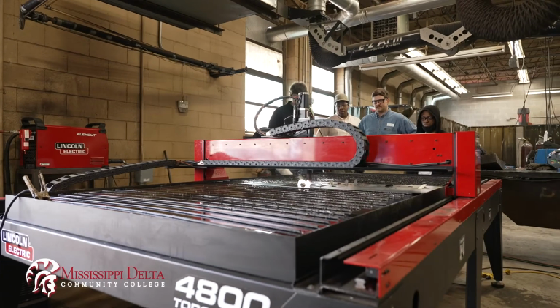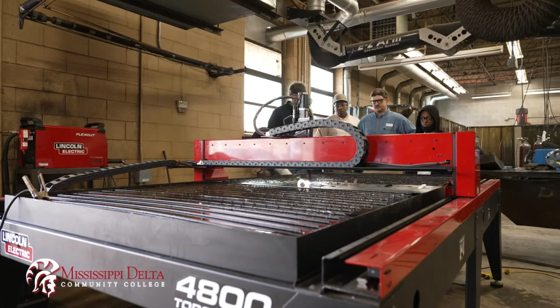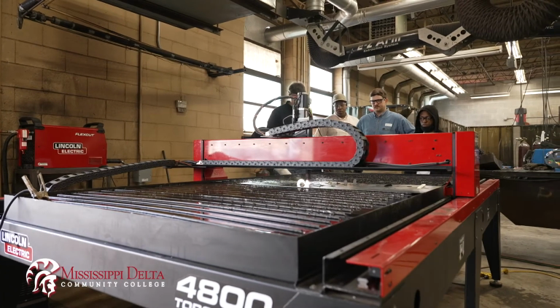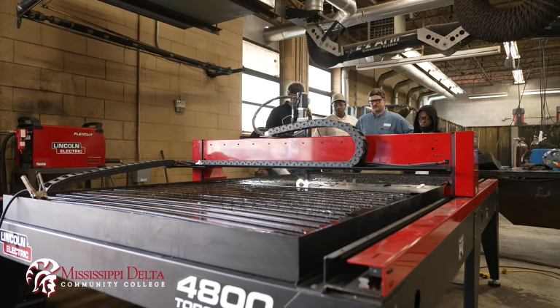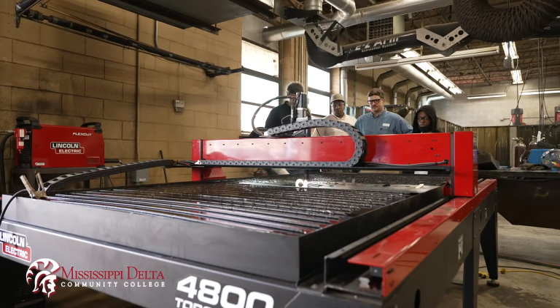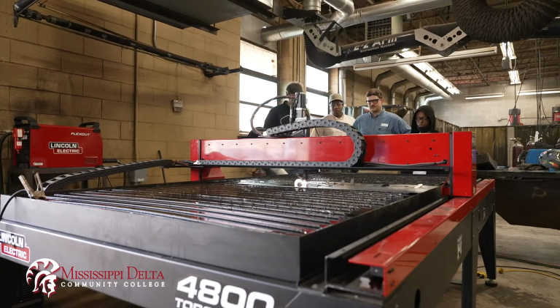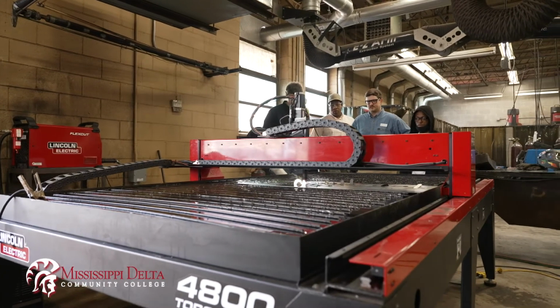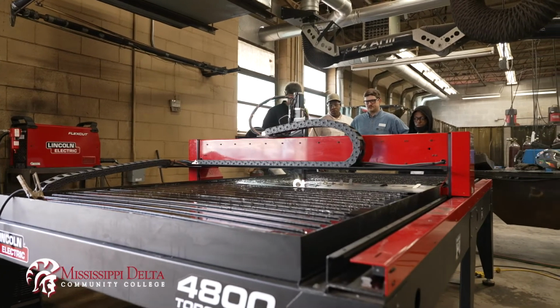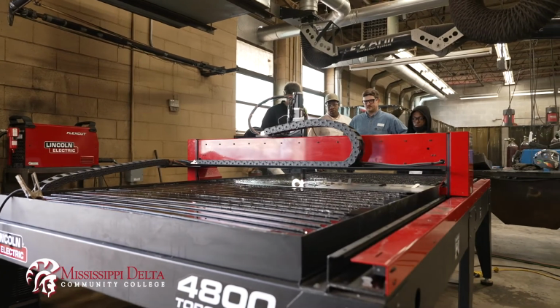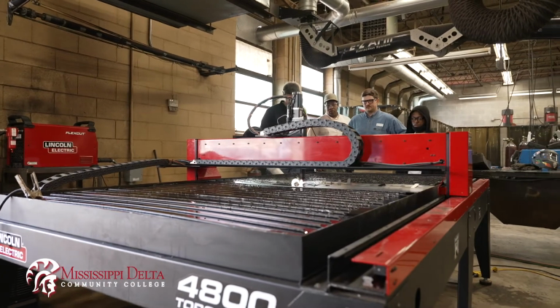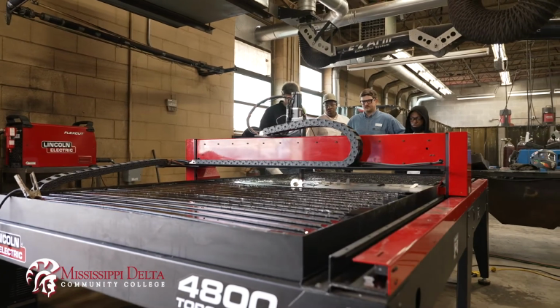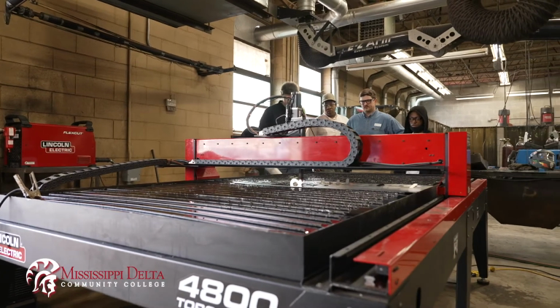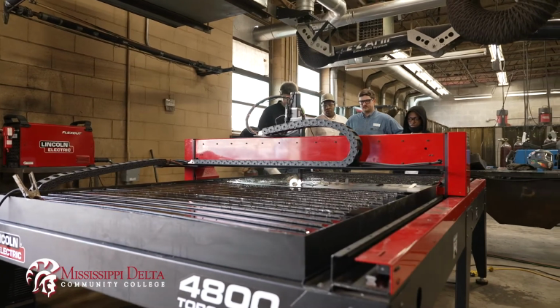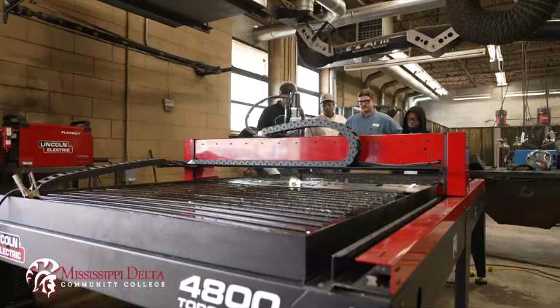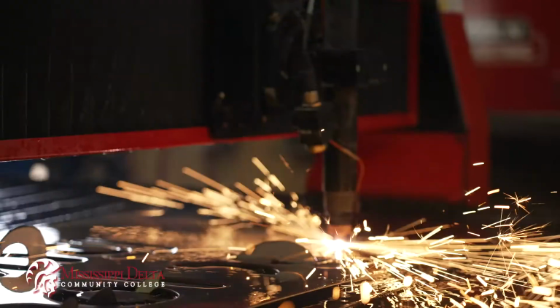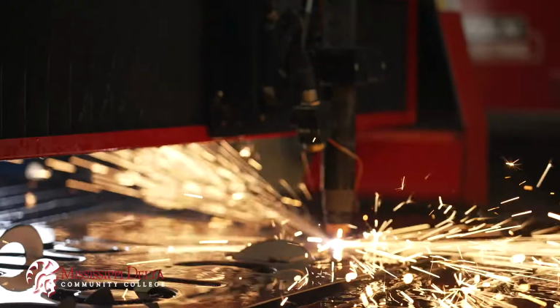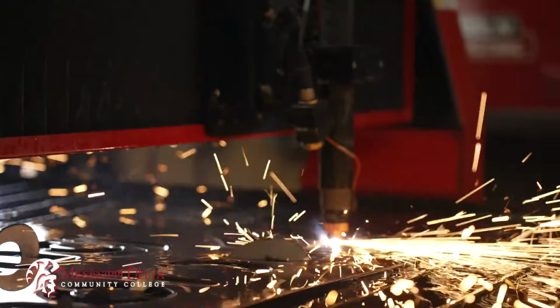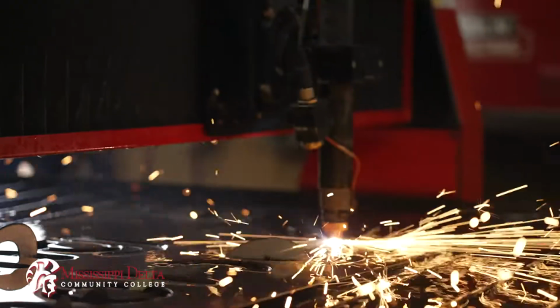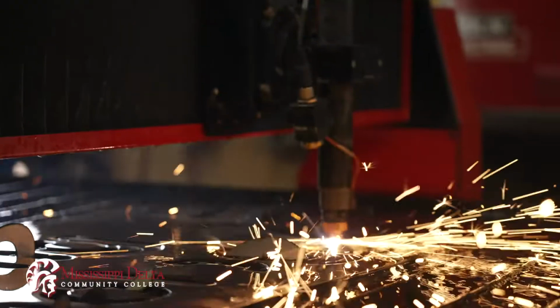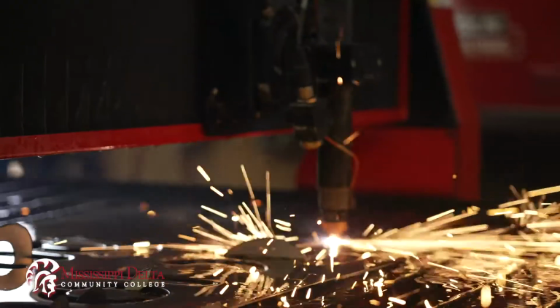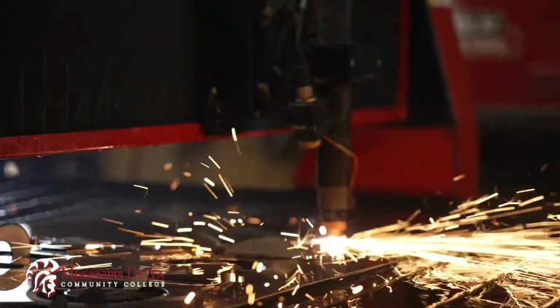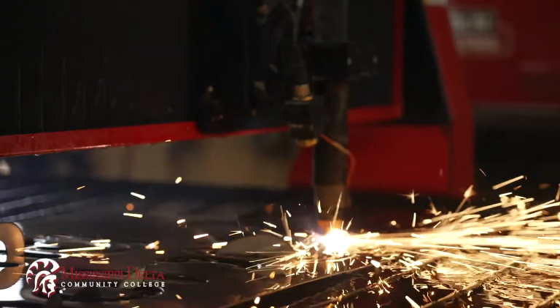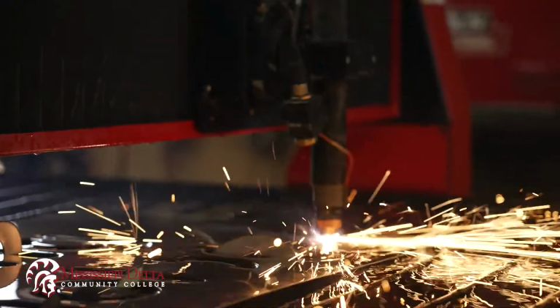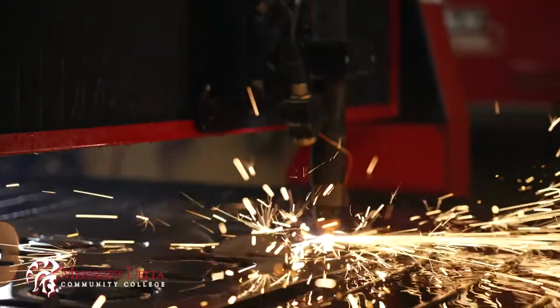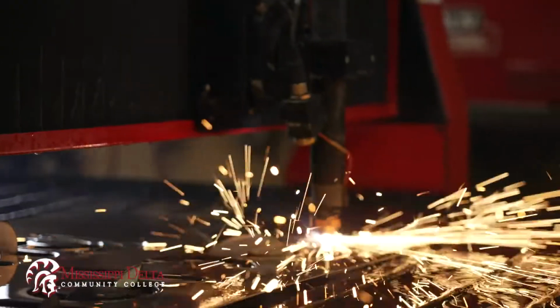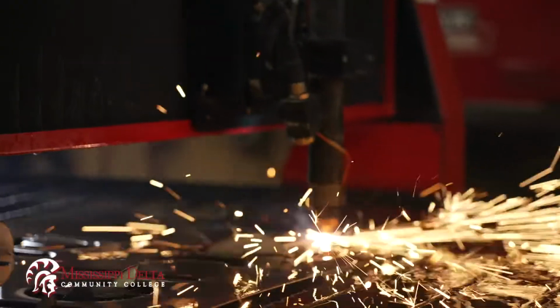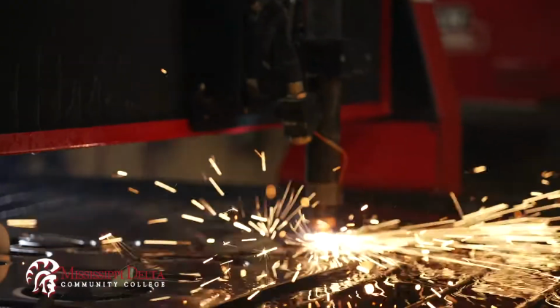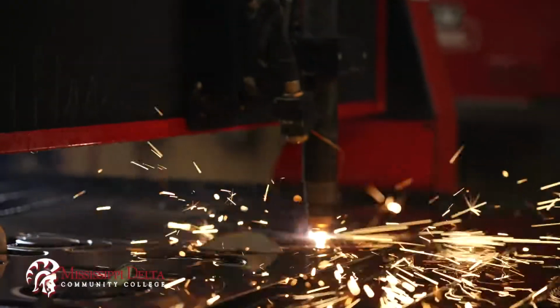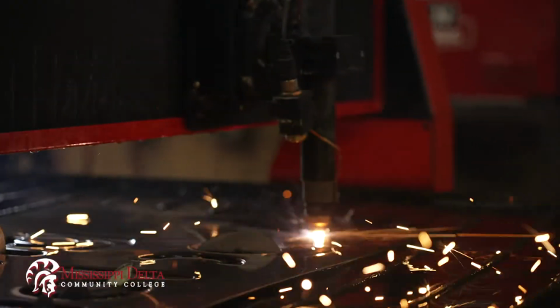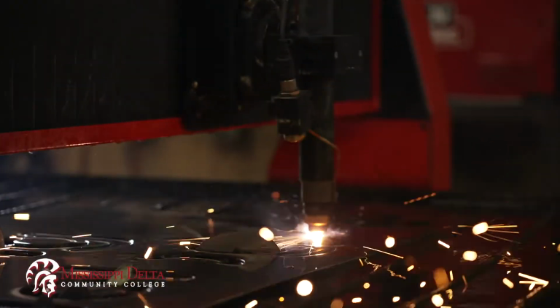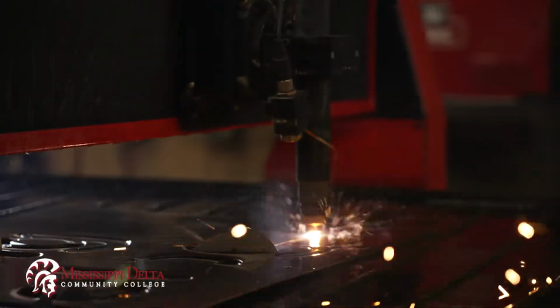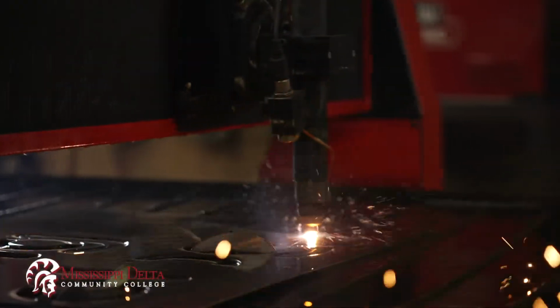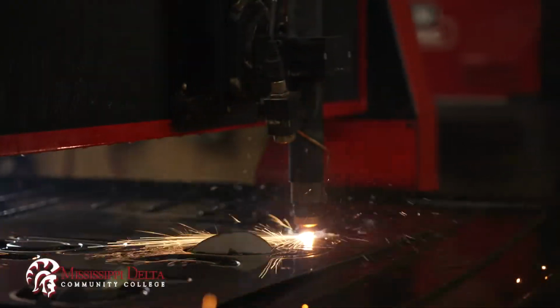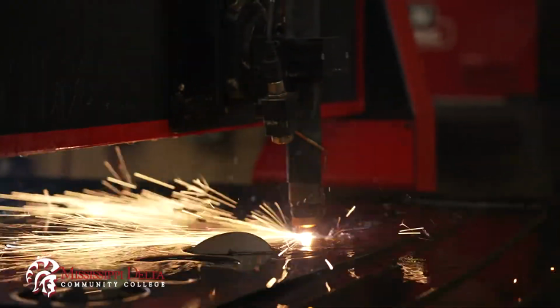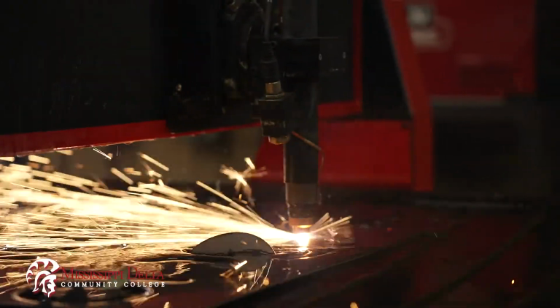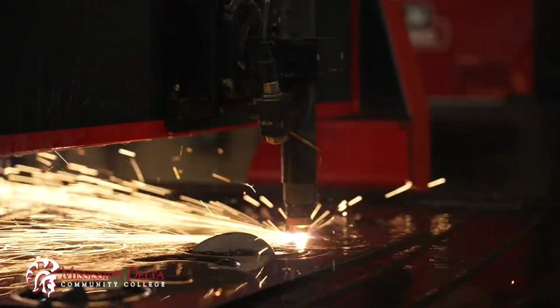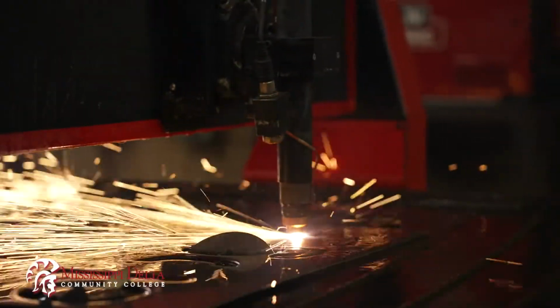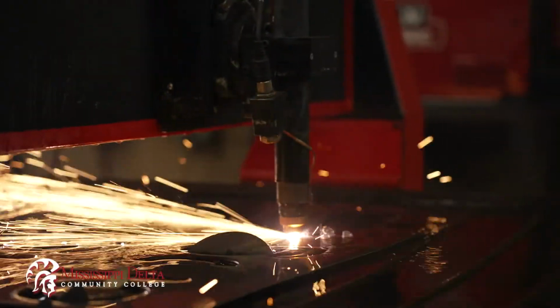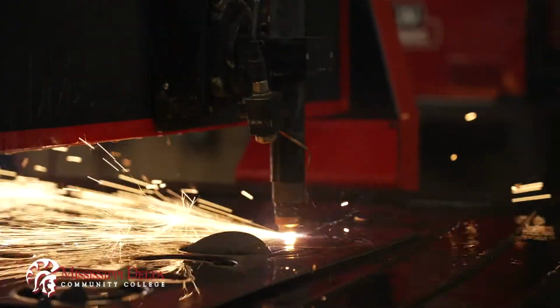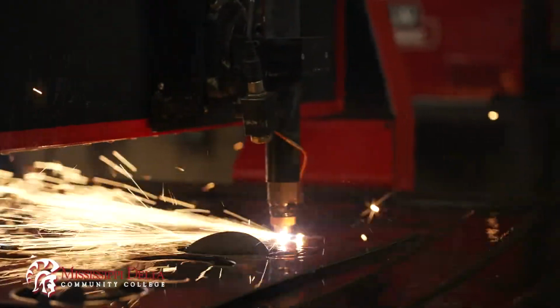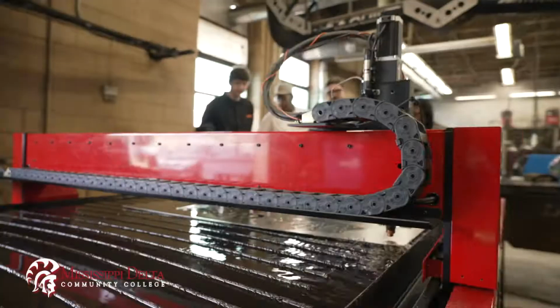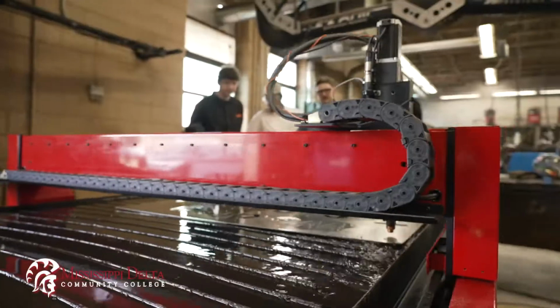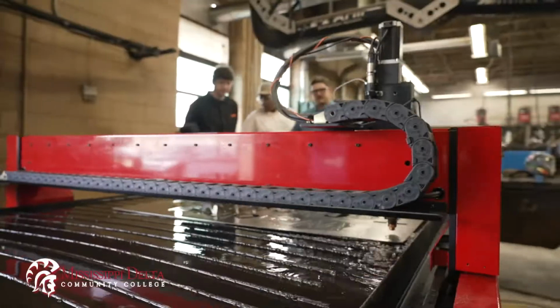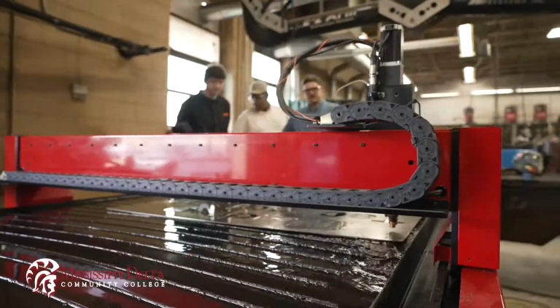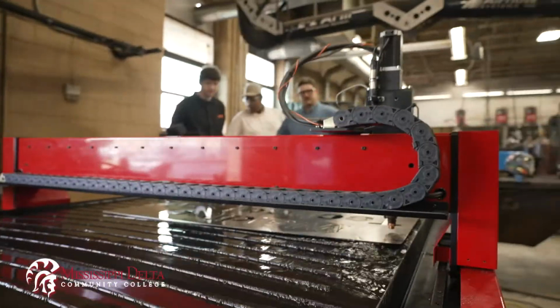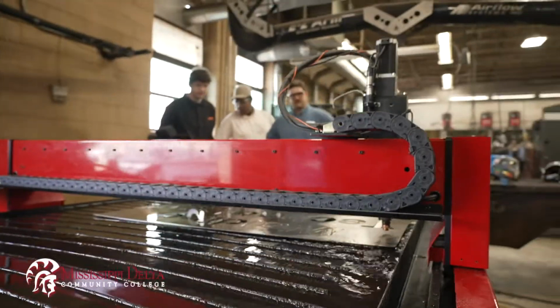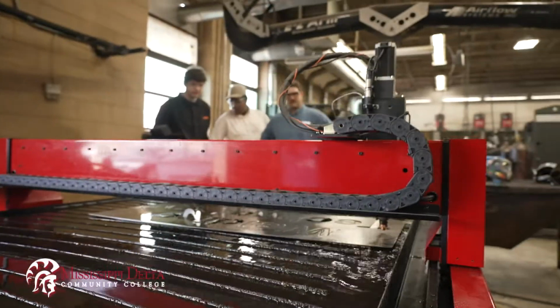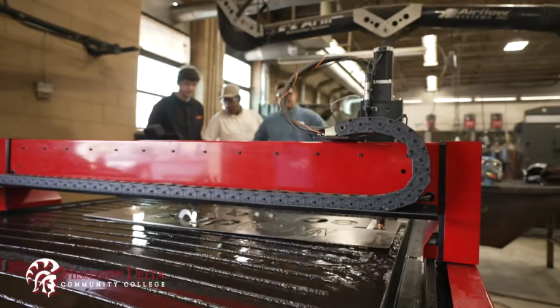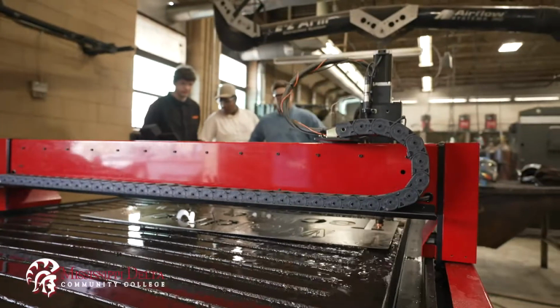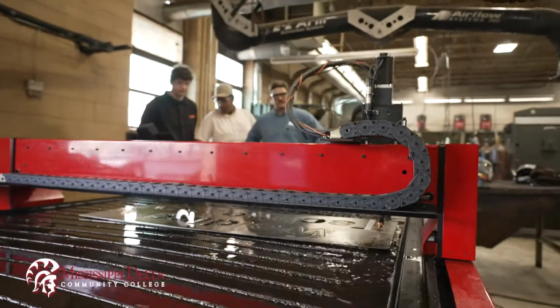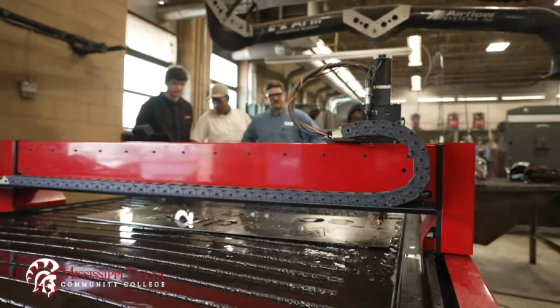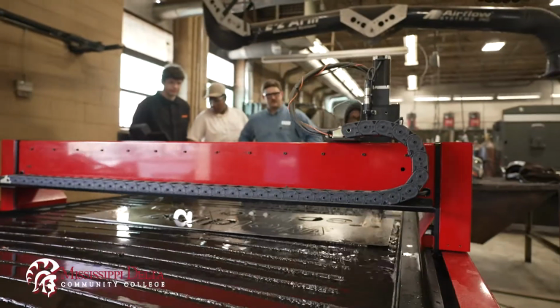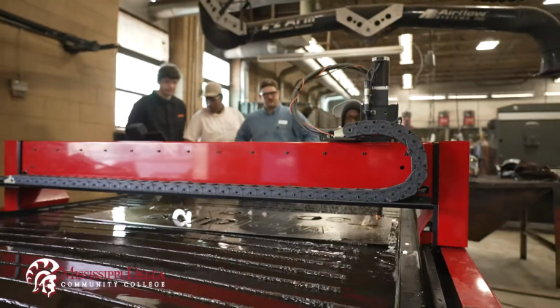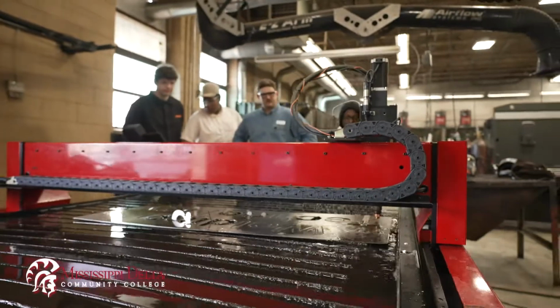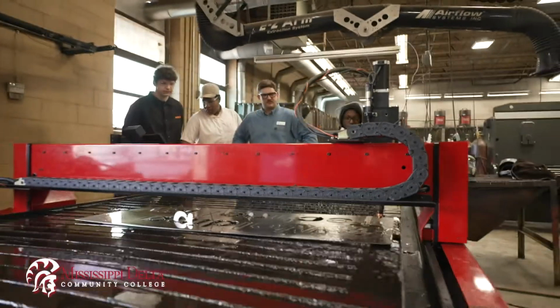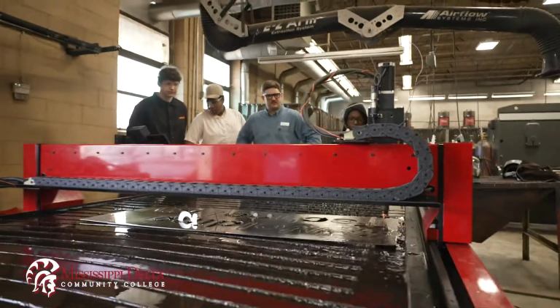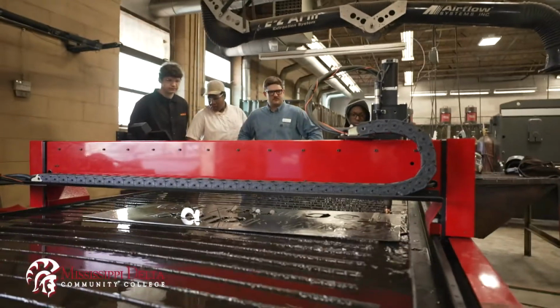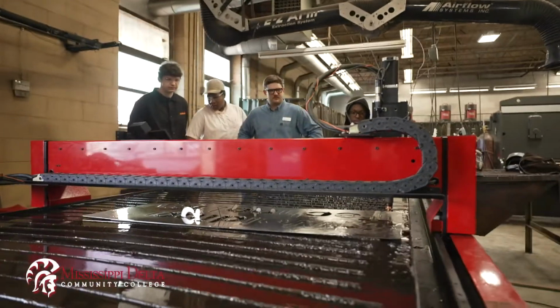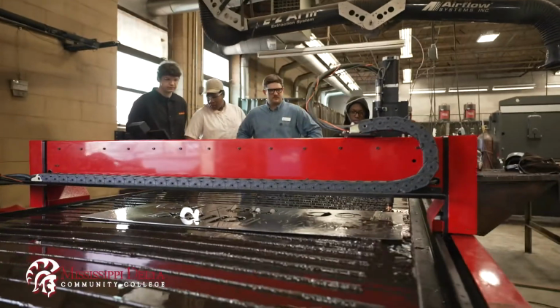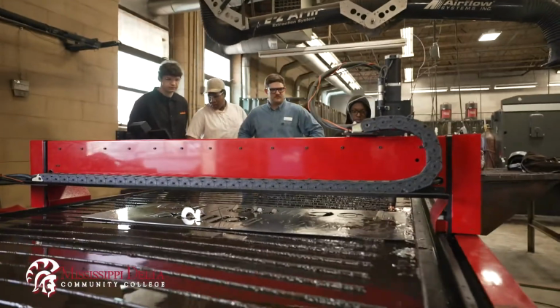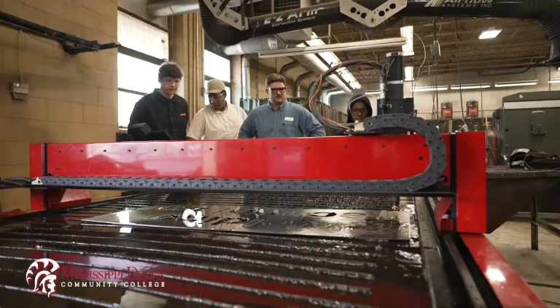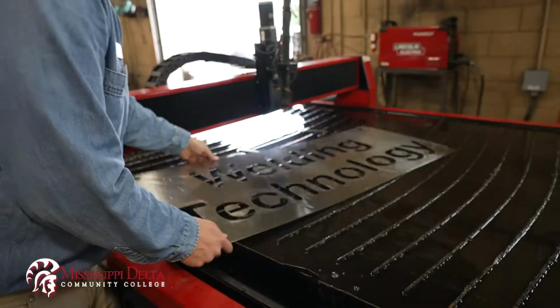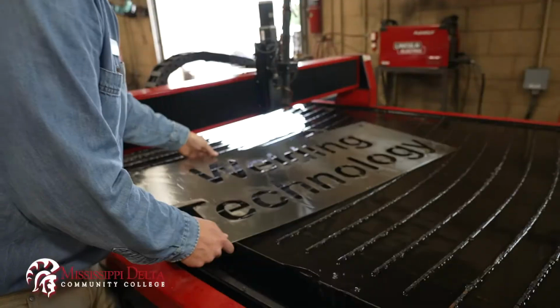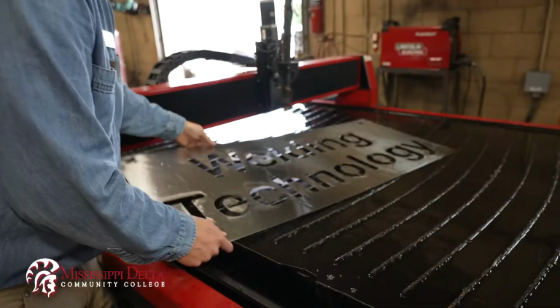In addition, students study blueprint reading, welding metallurgy, welding theory, and types of welding machines.